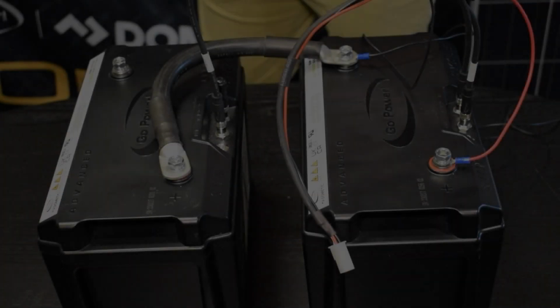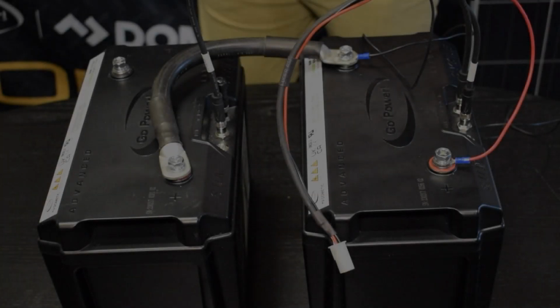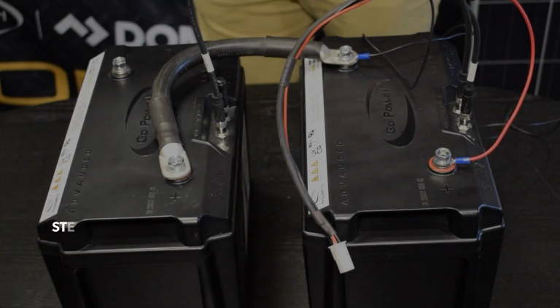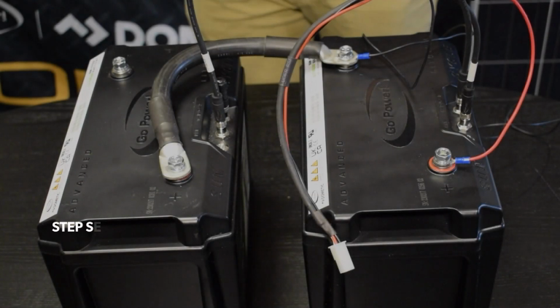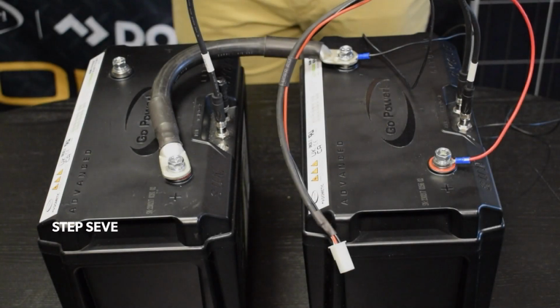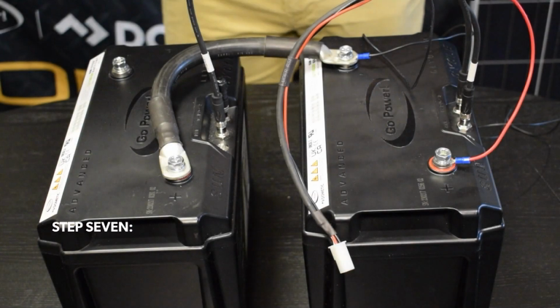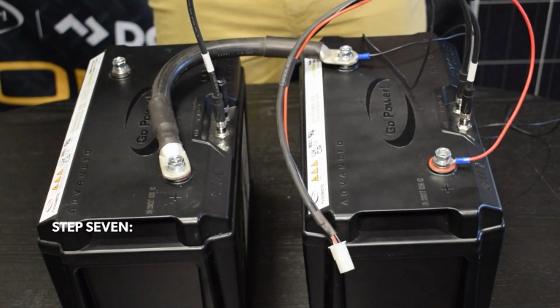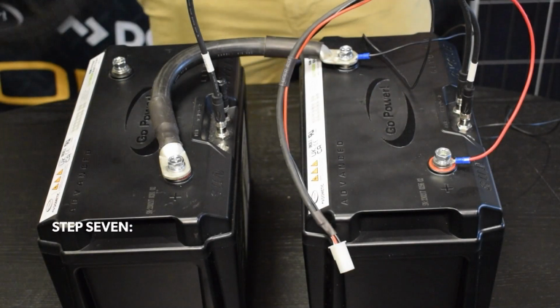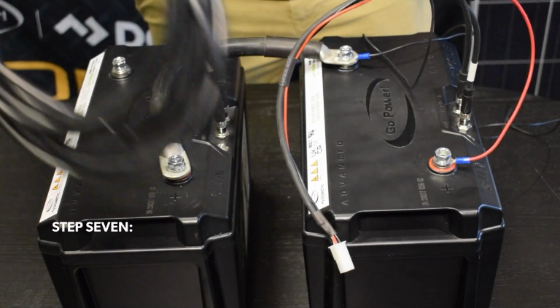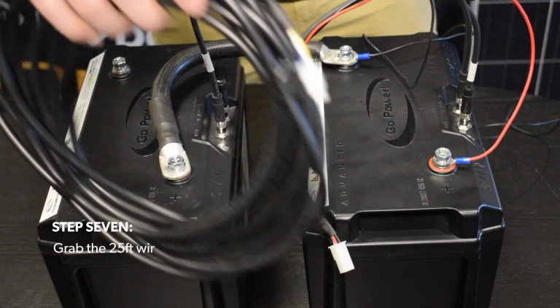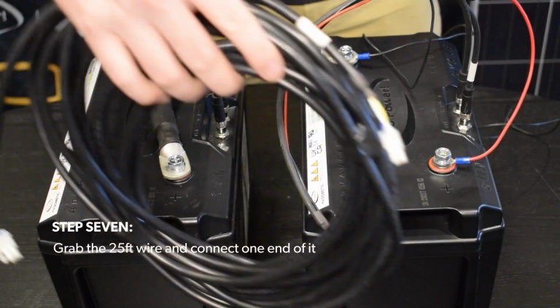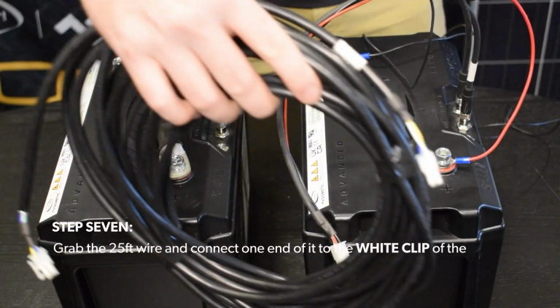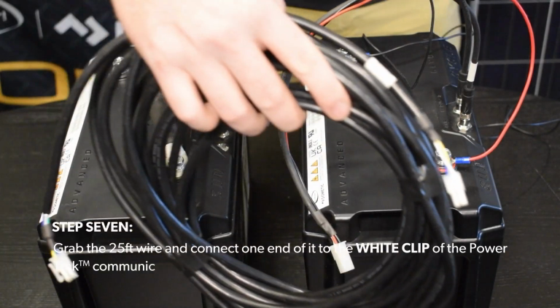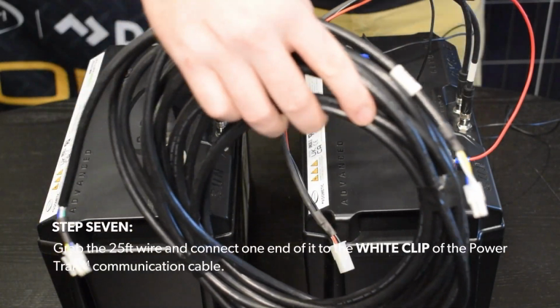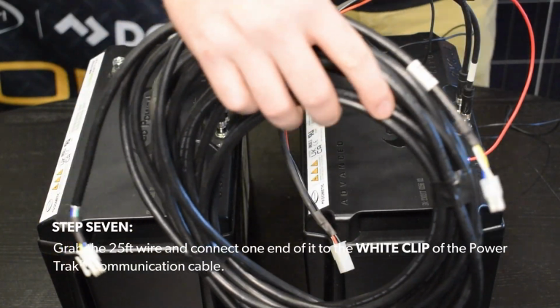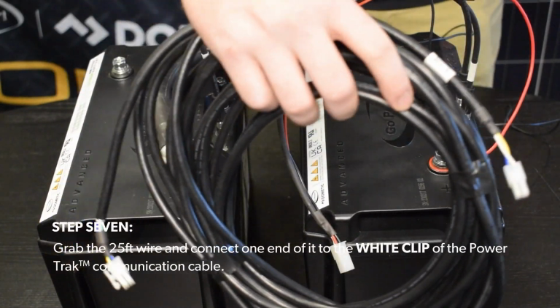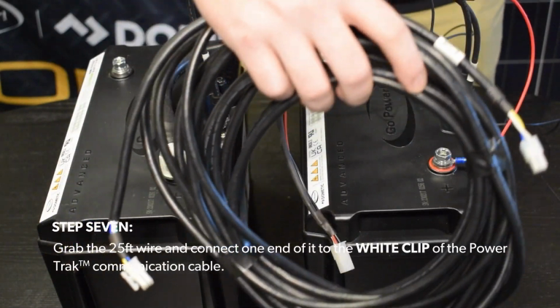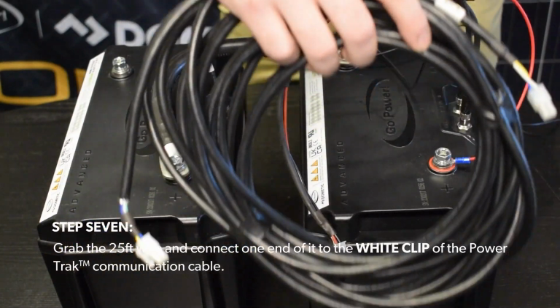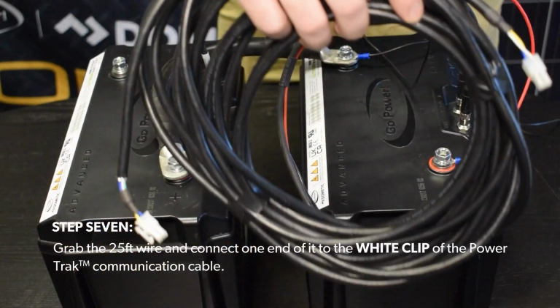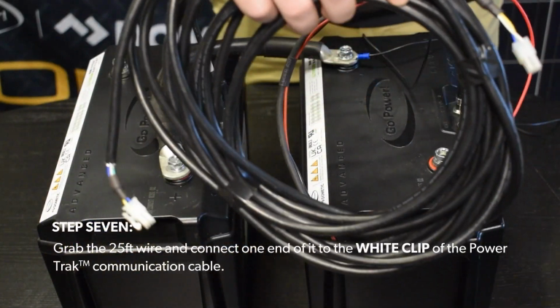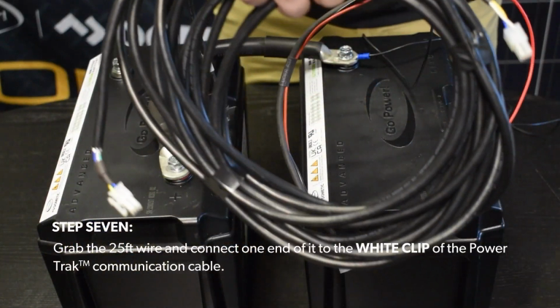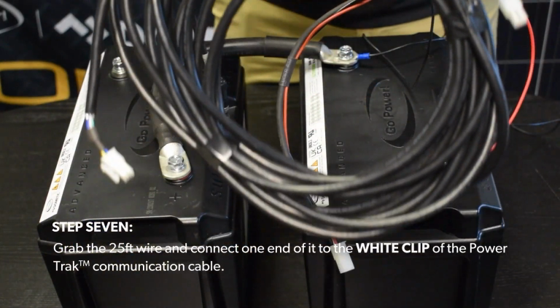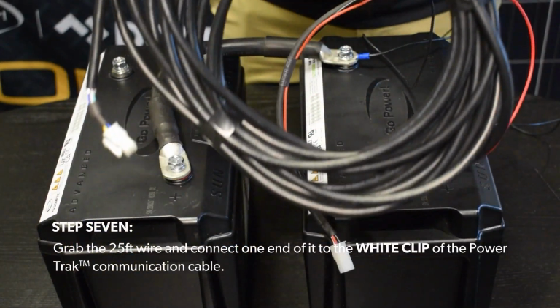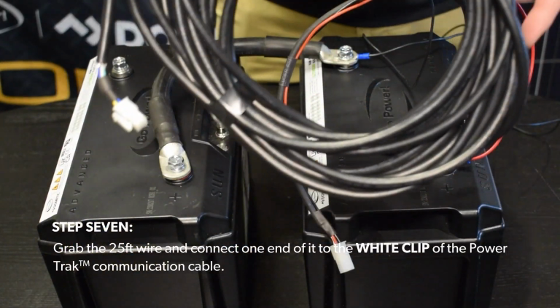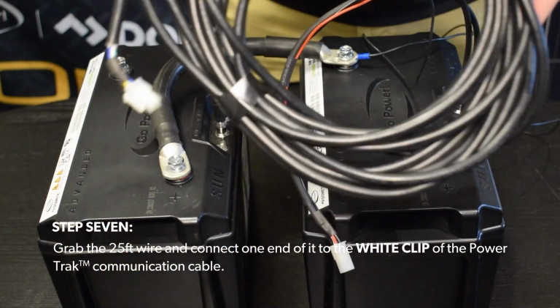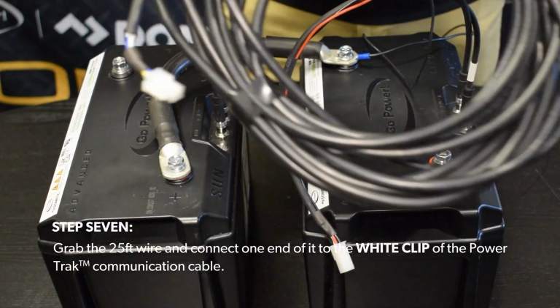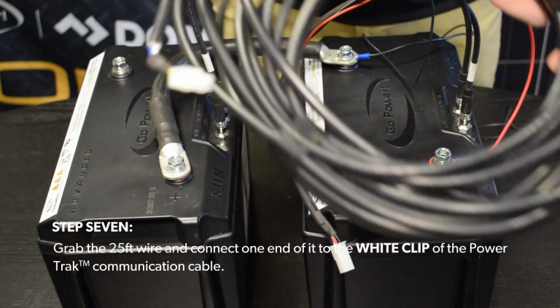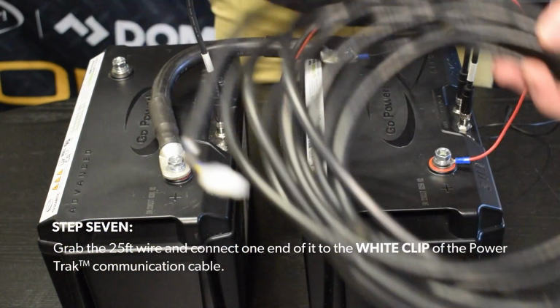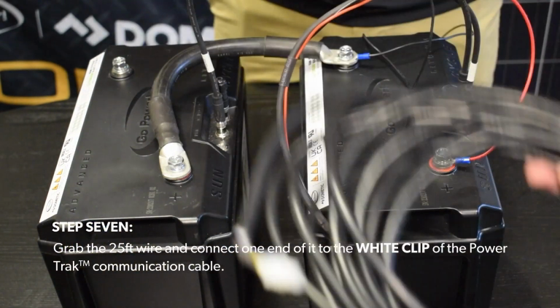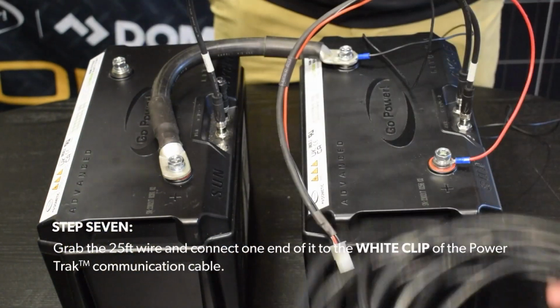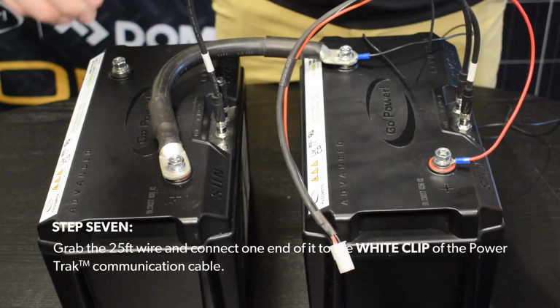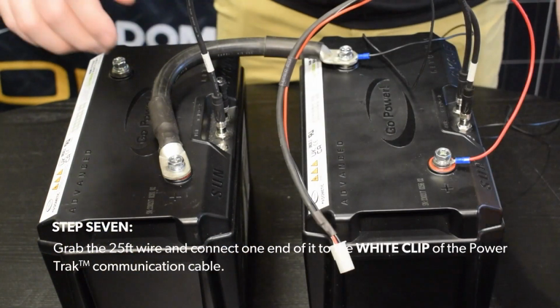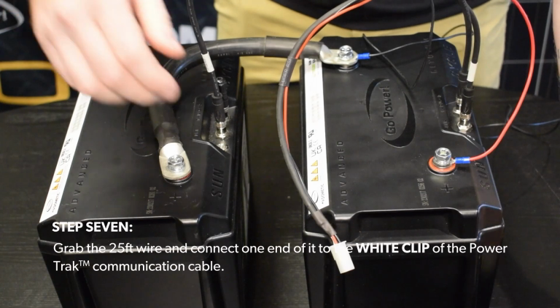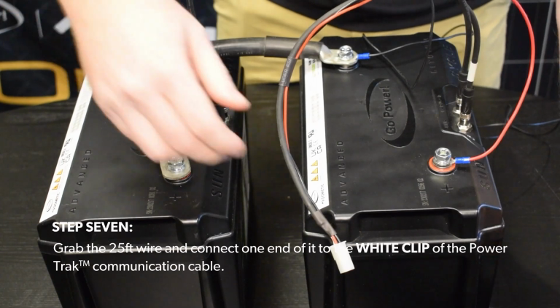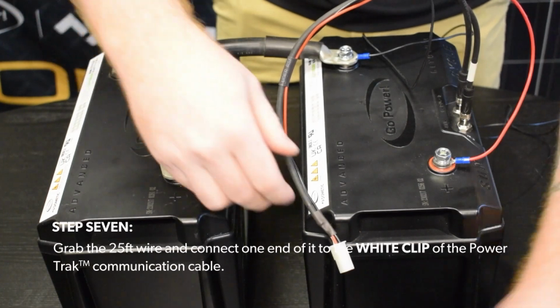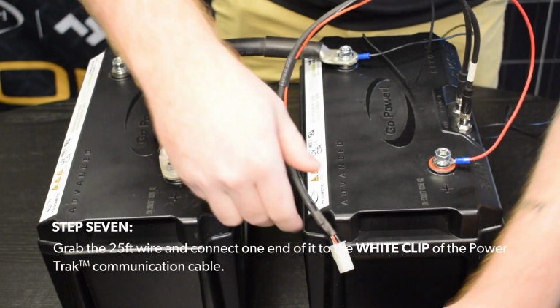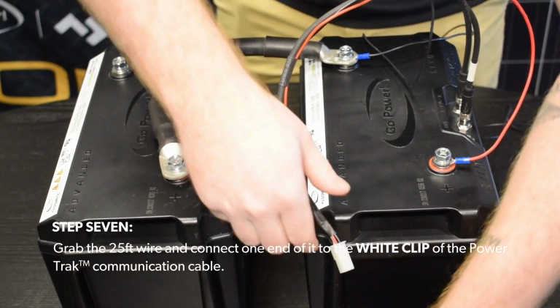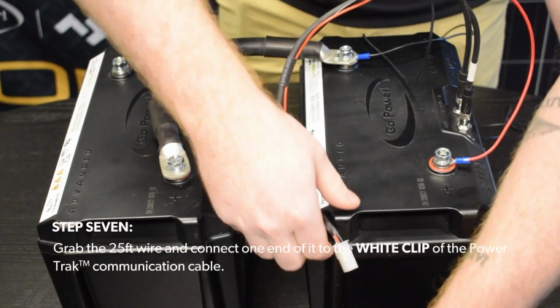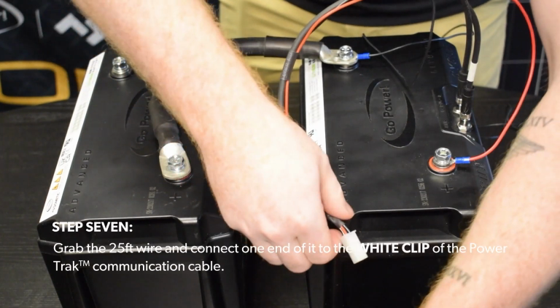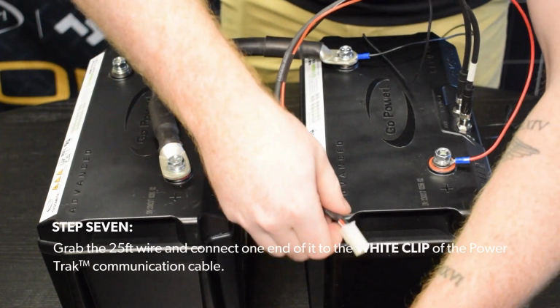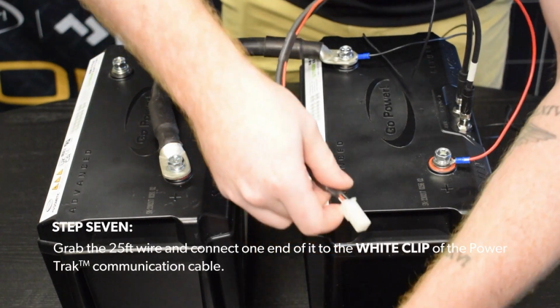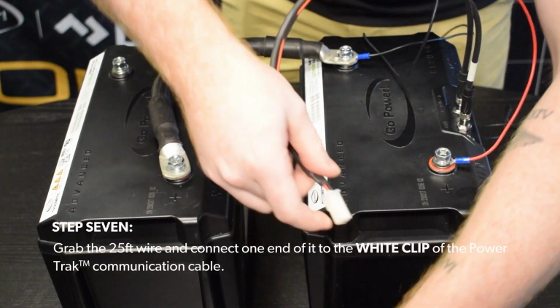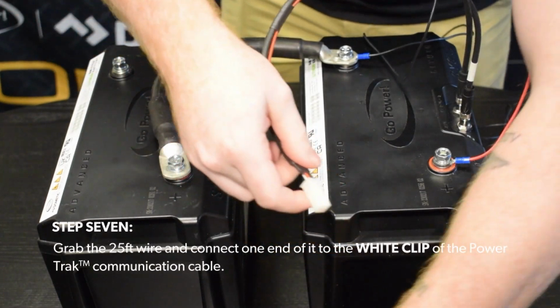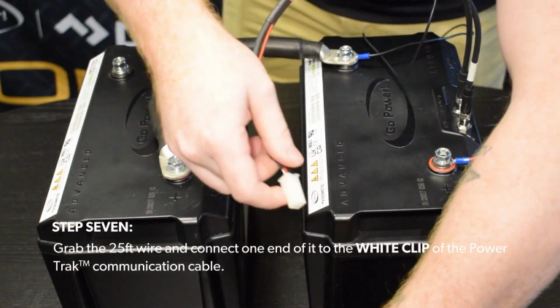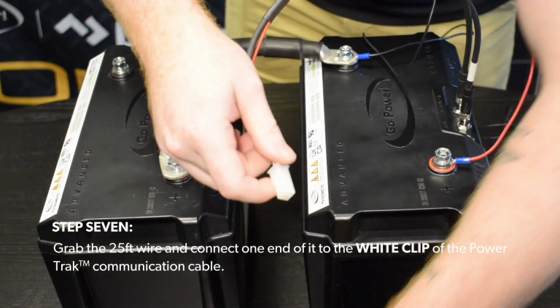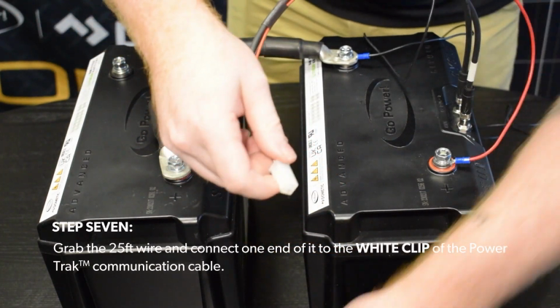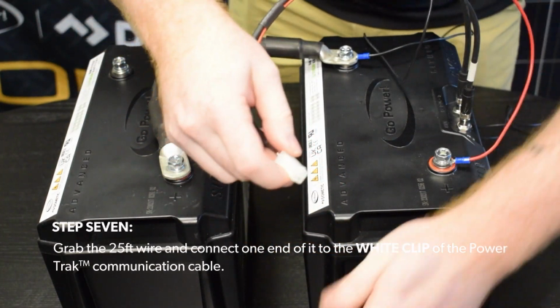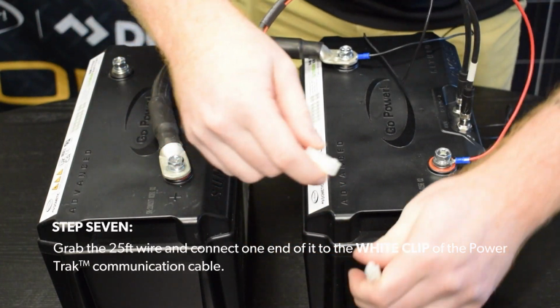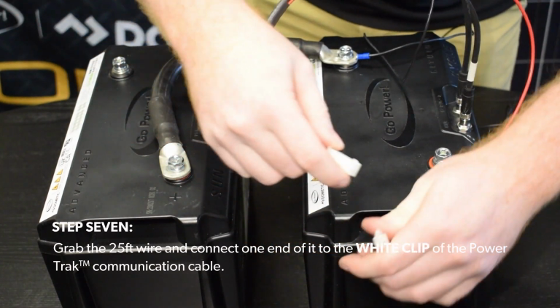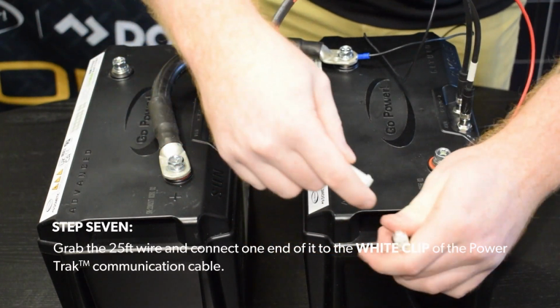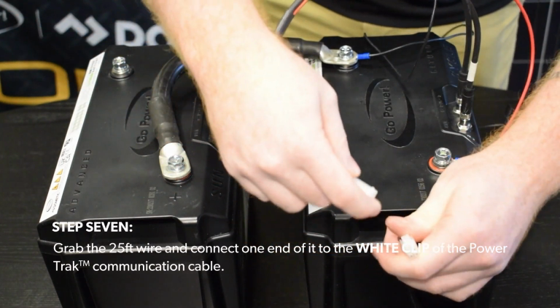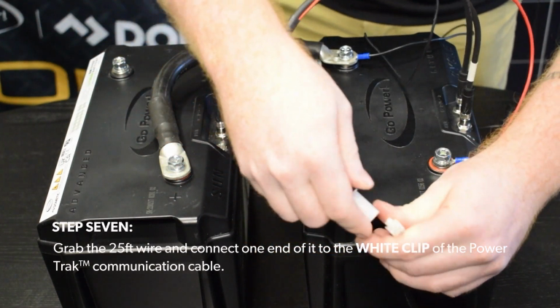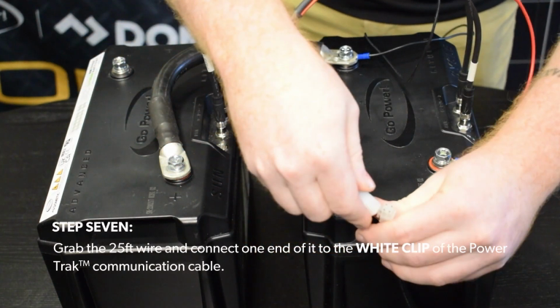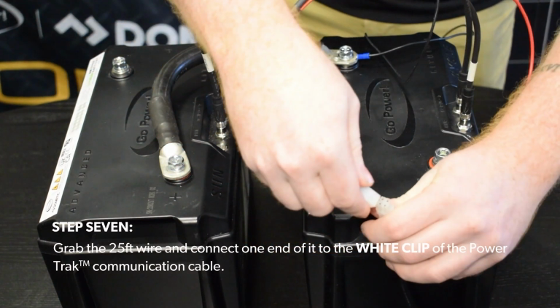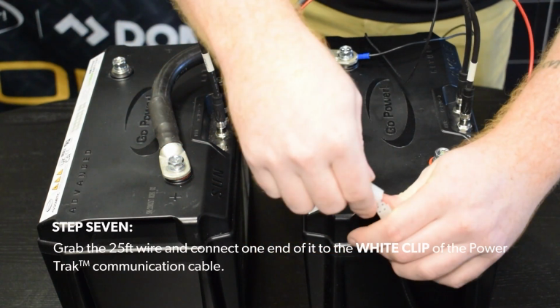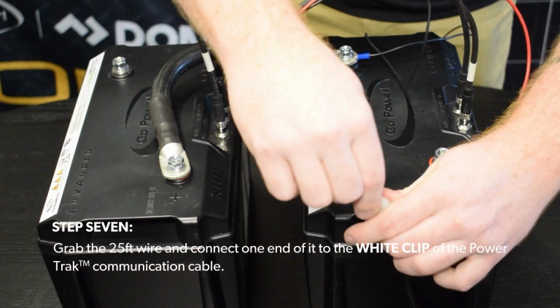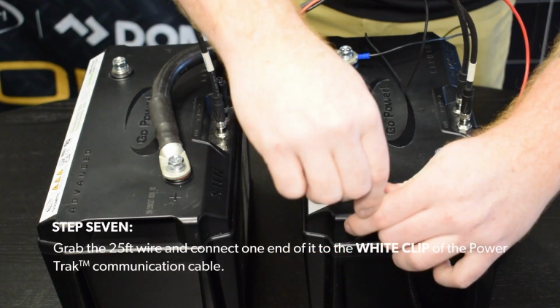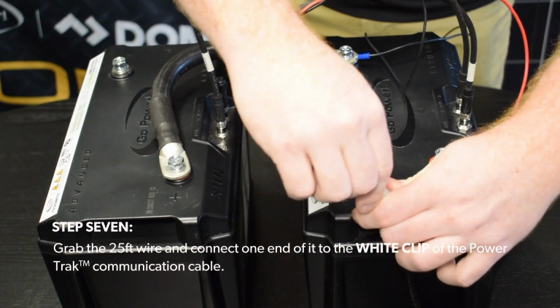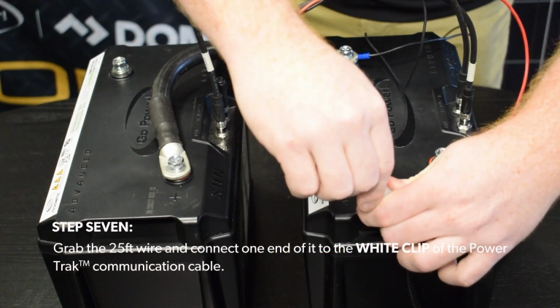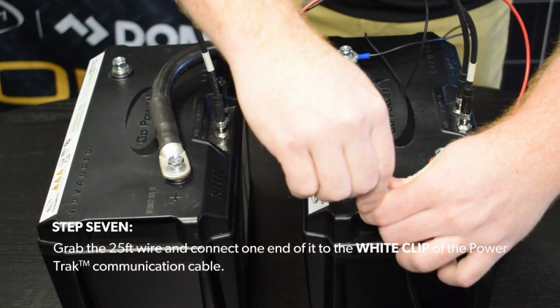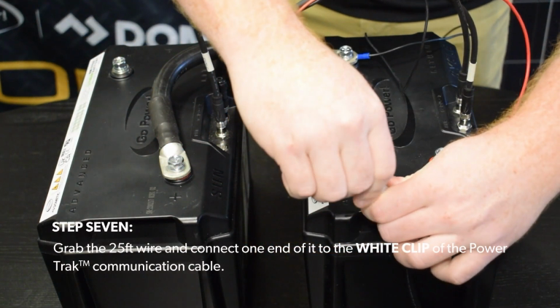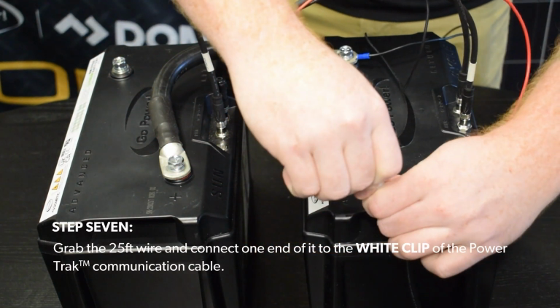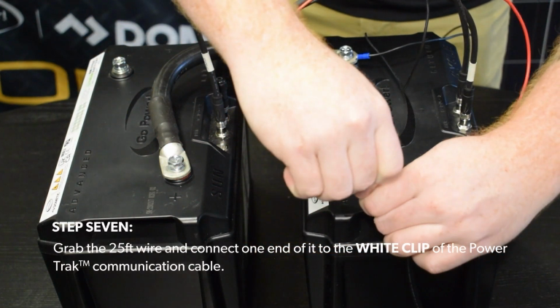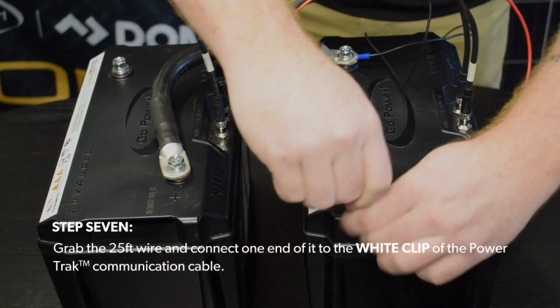Step 7. Grab the 25-foot wire and connect one end of it to the white clip of the PowerTrack communication cable.